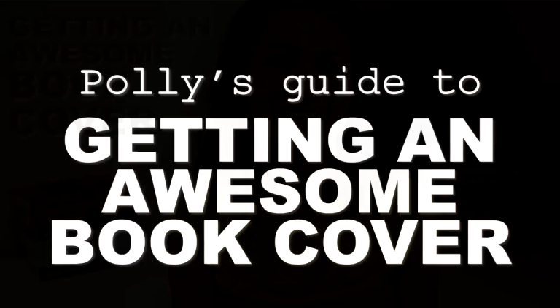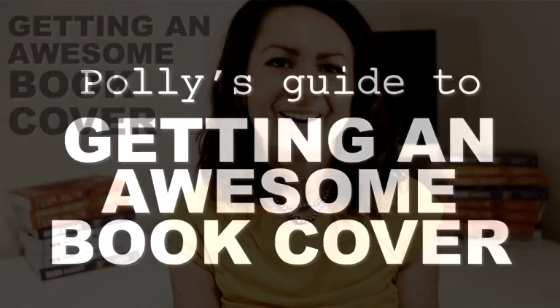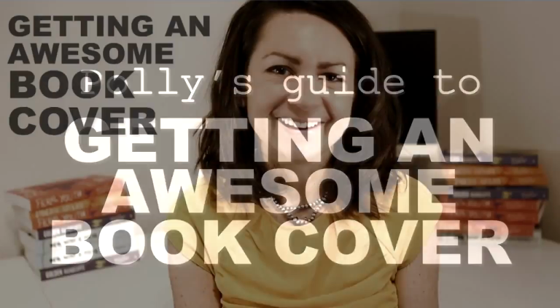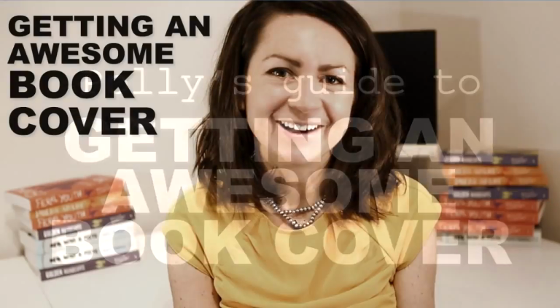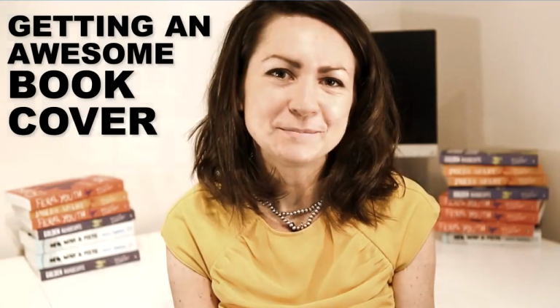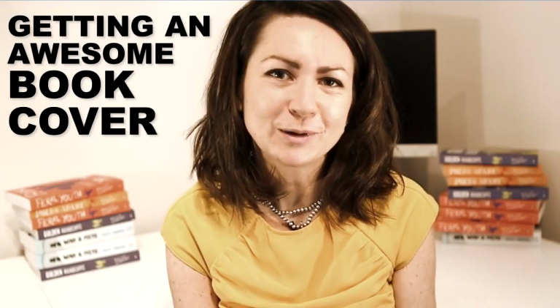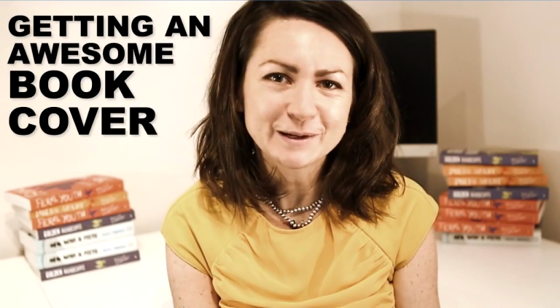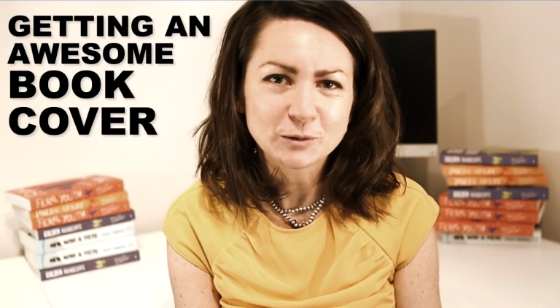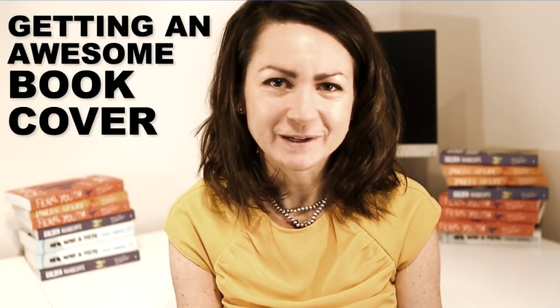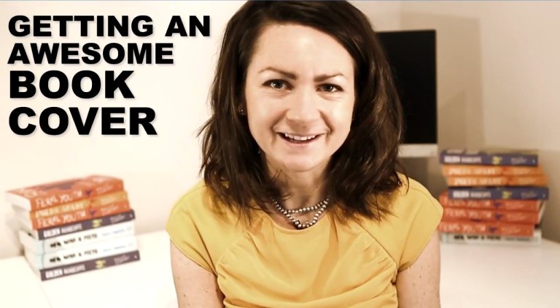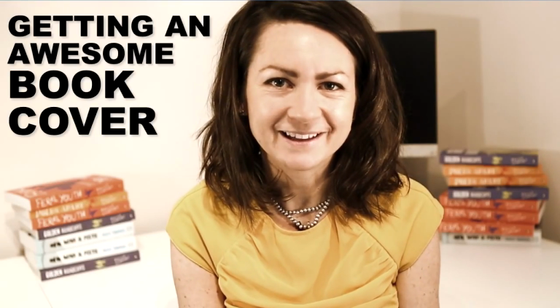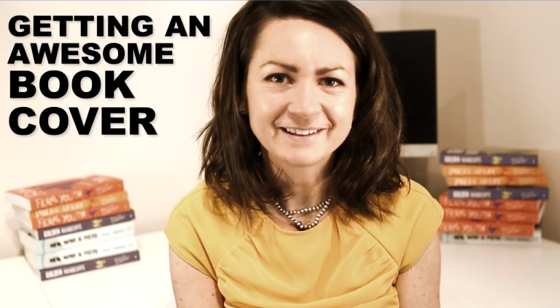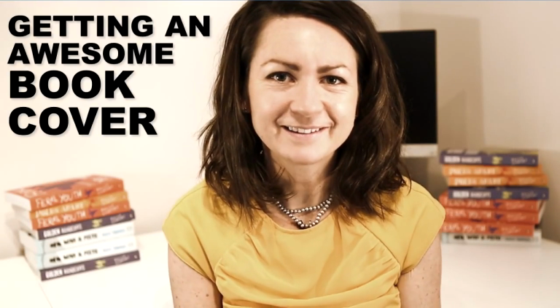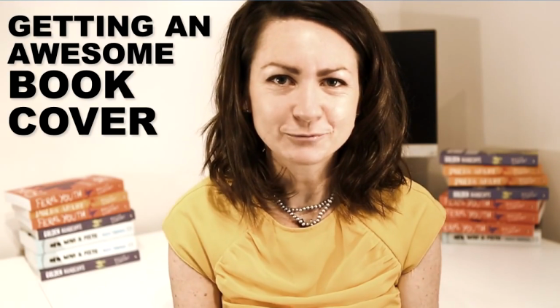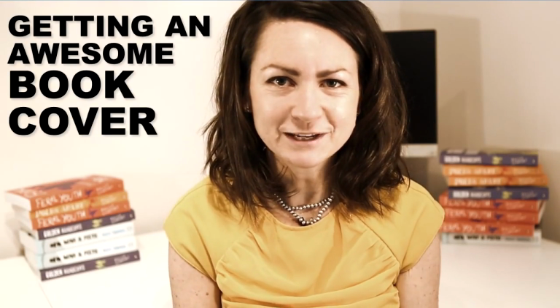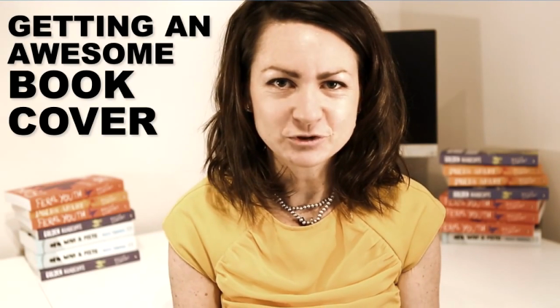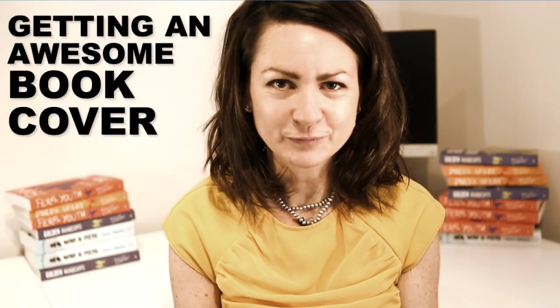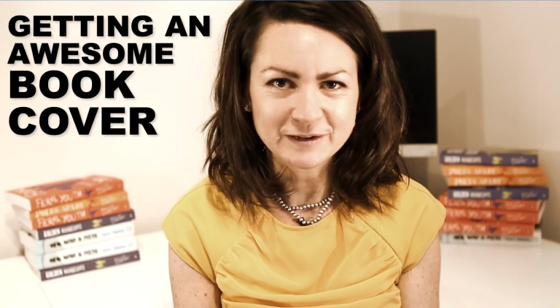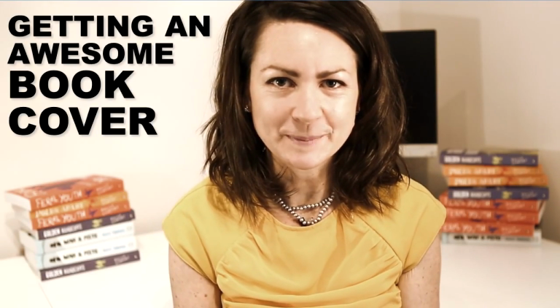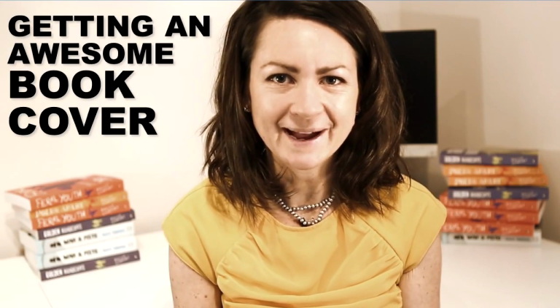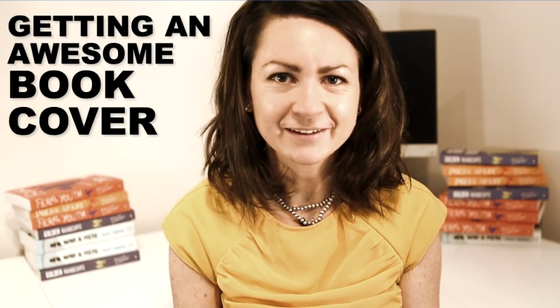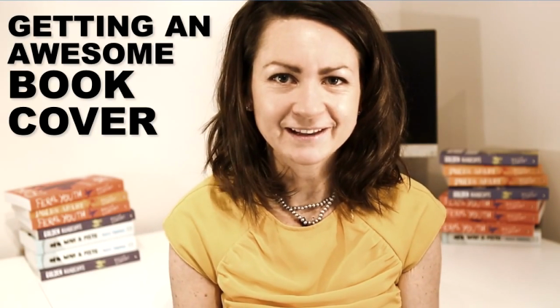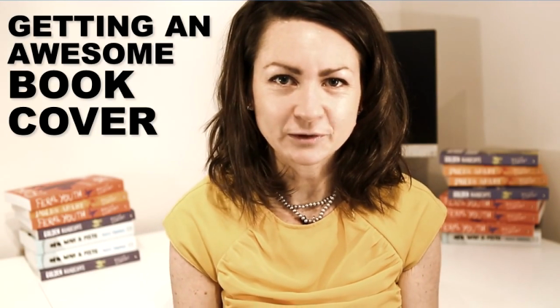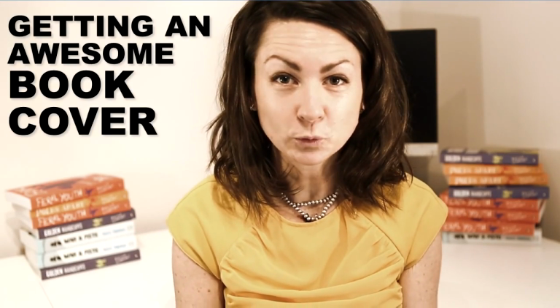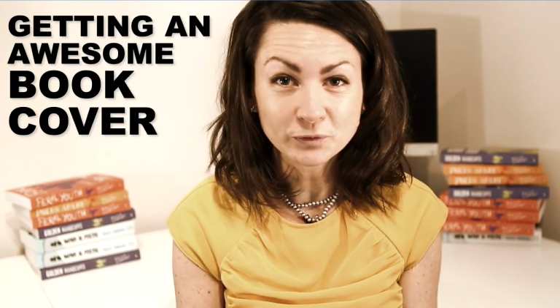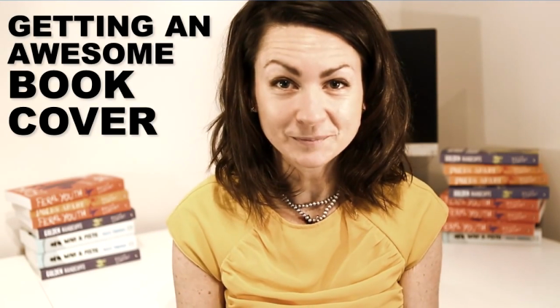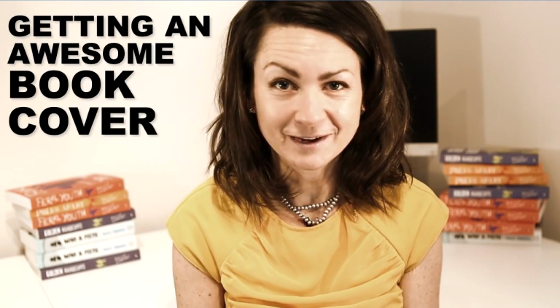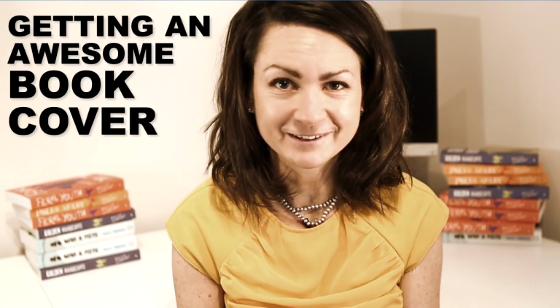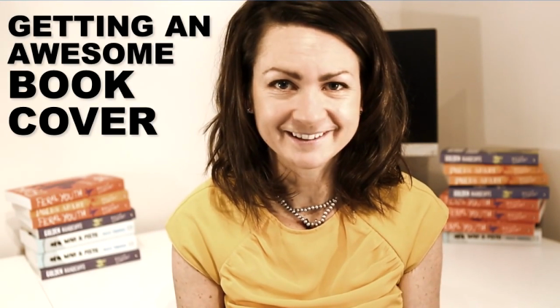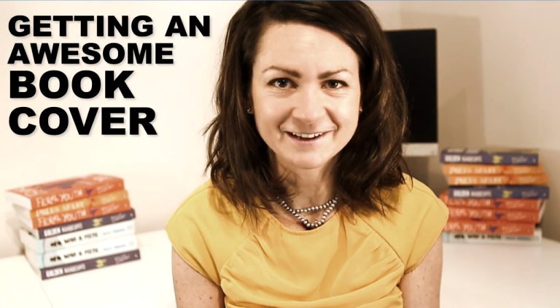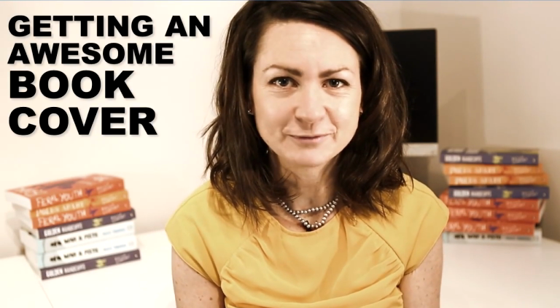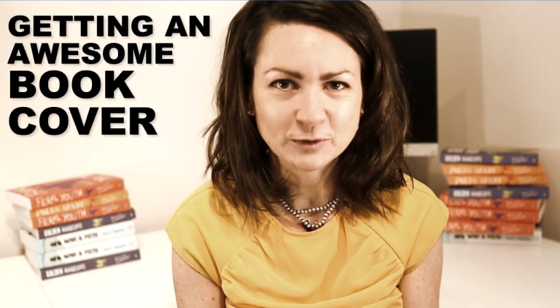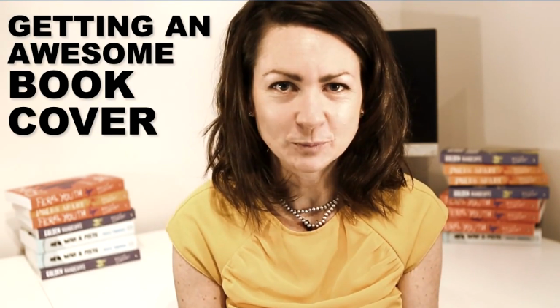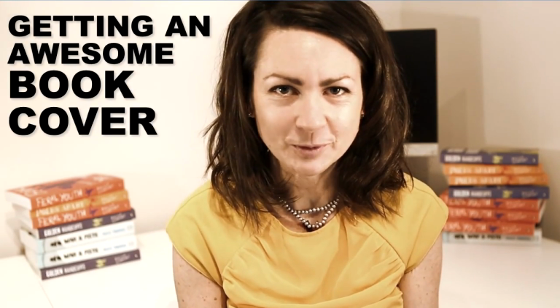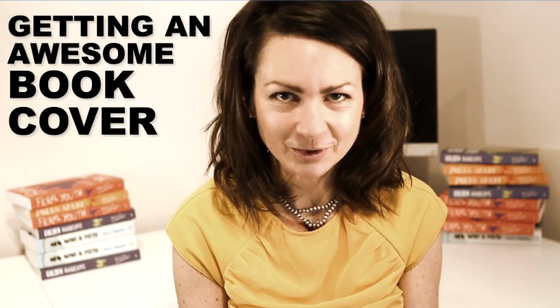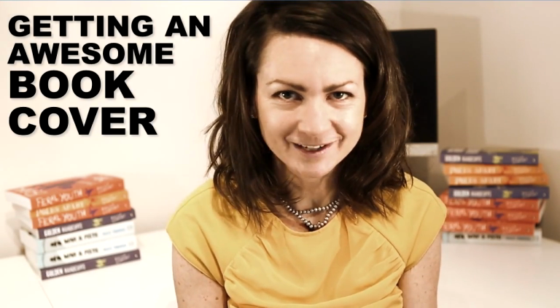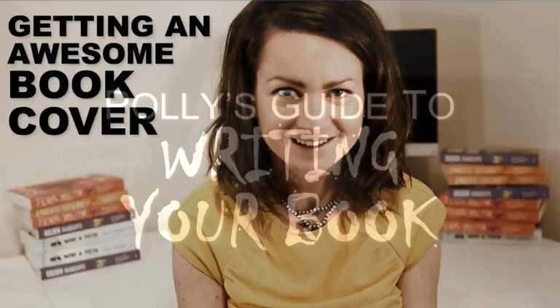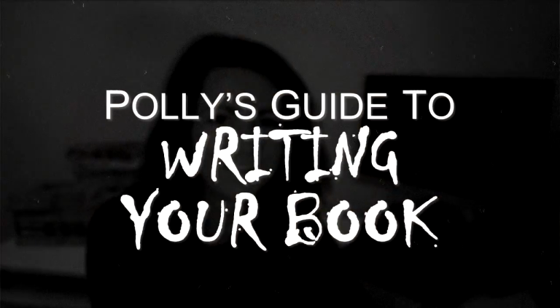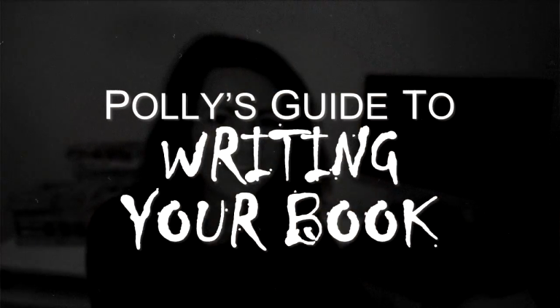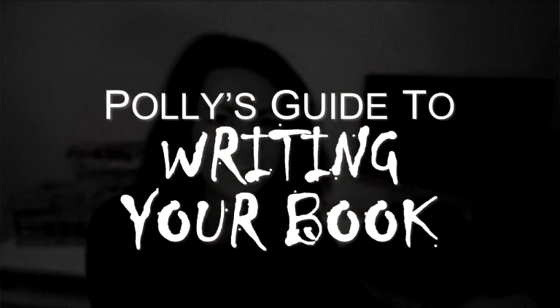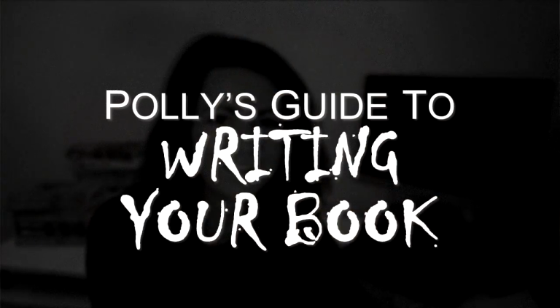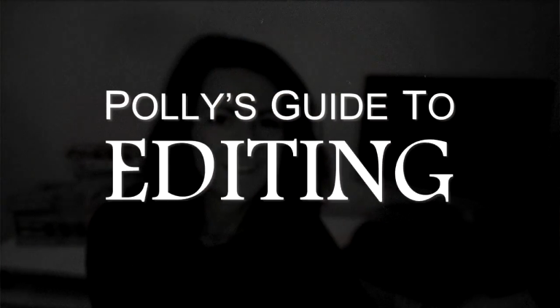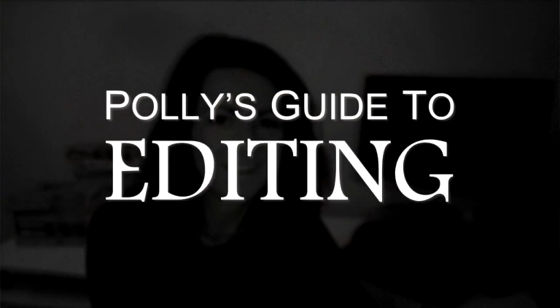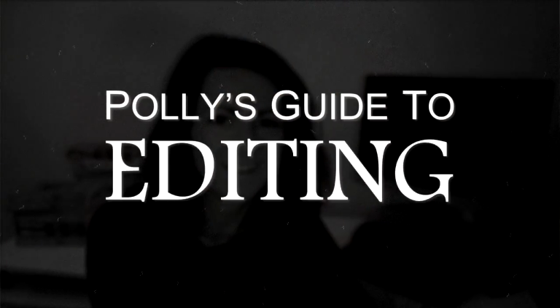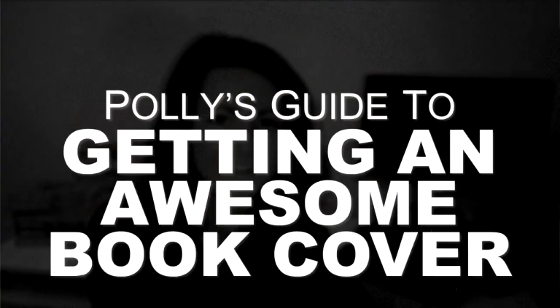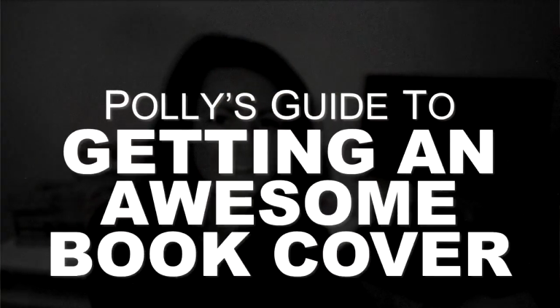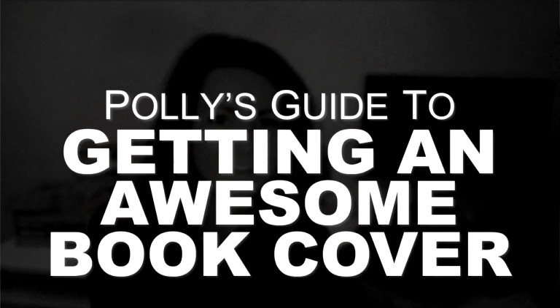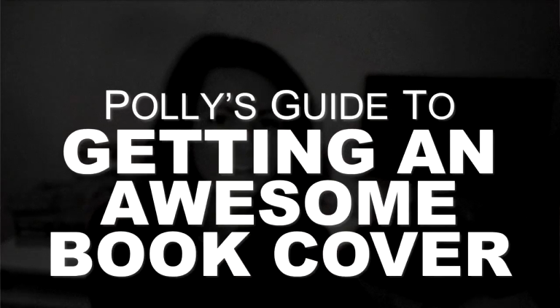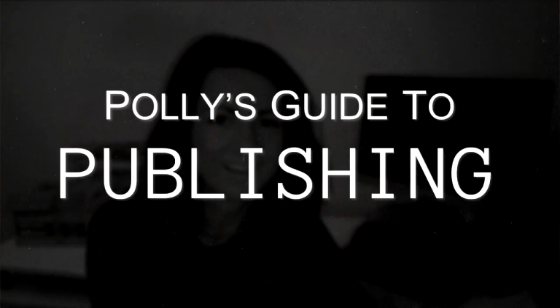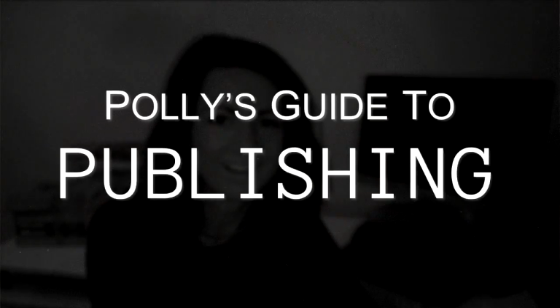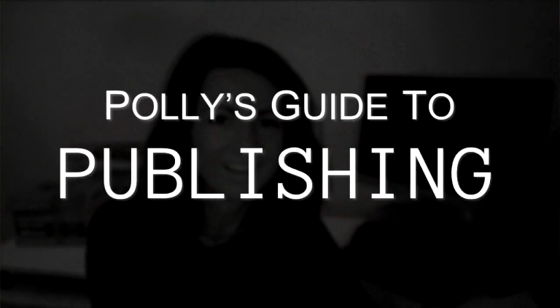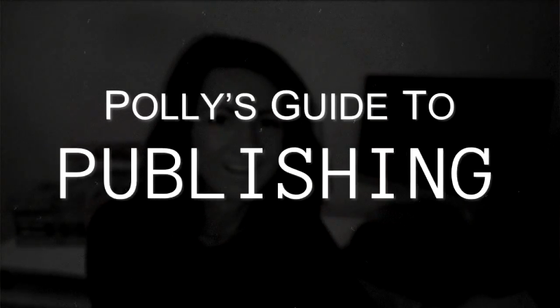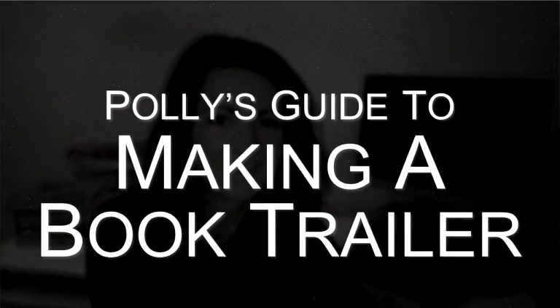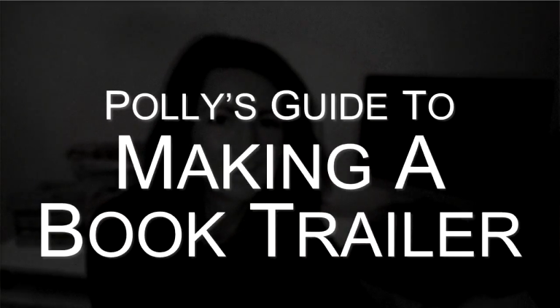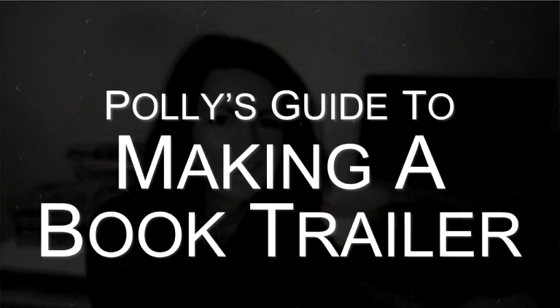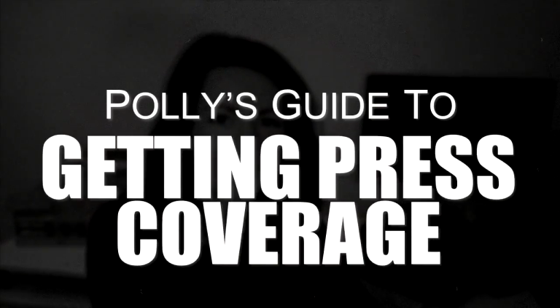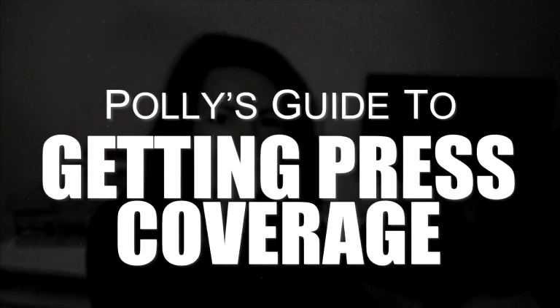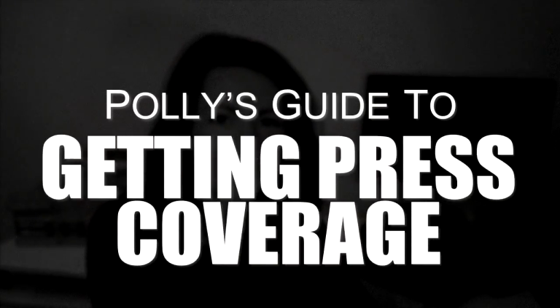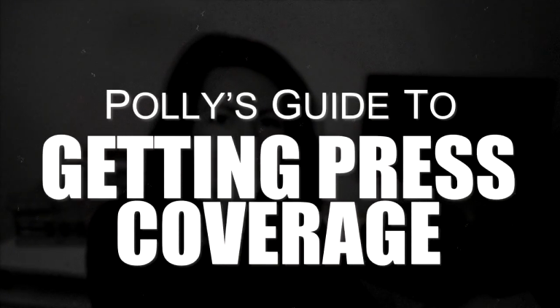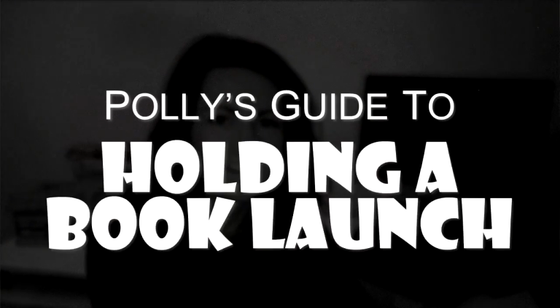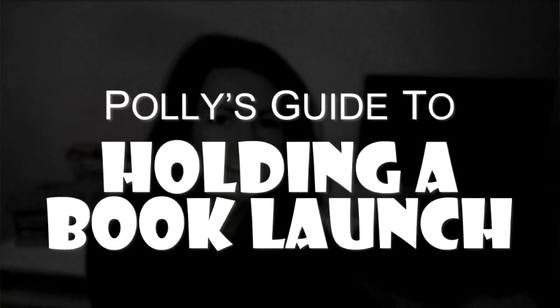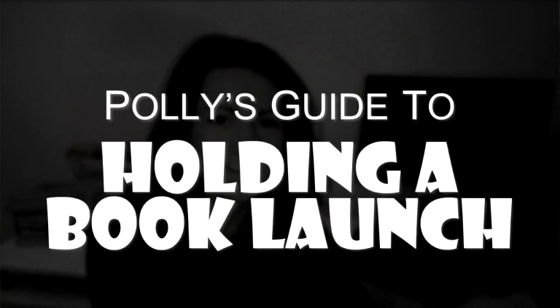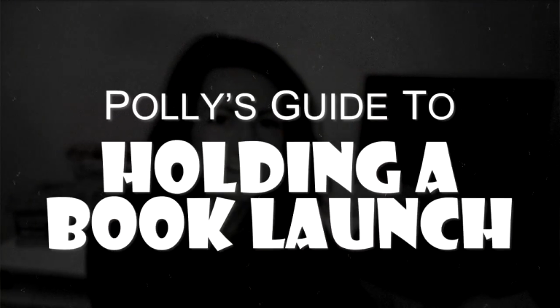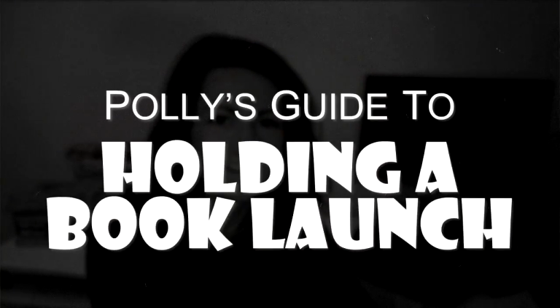Hi, I'm Polly Courtney and this is a really short video about how to get an awesome cover design for your book. It's part of a series of videos about how to professionally self-publish your book.